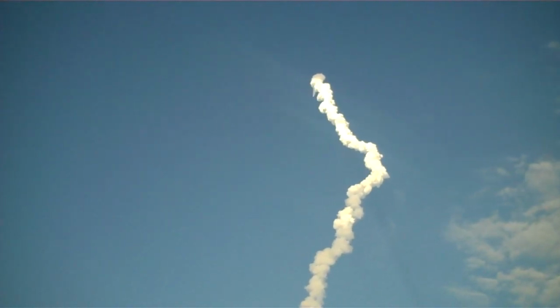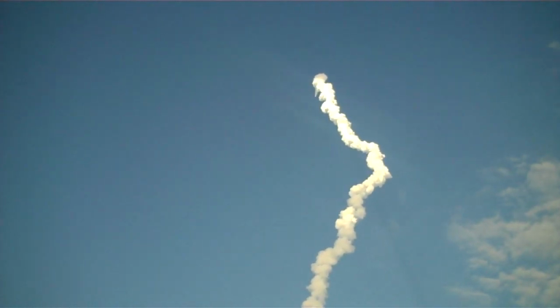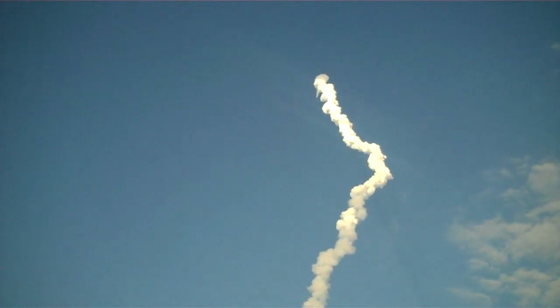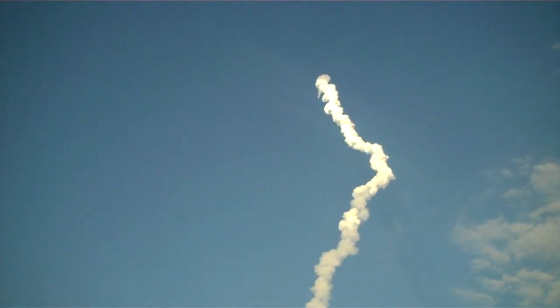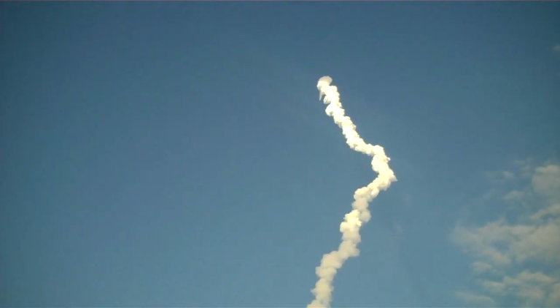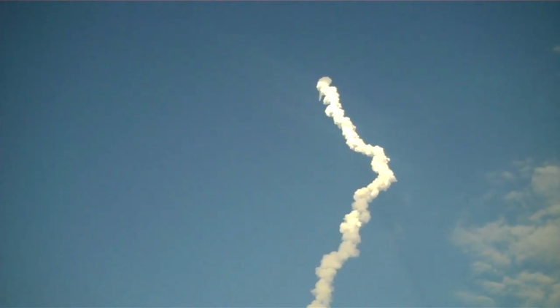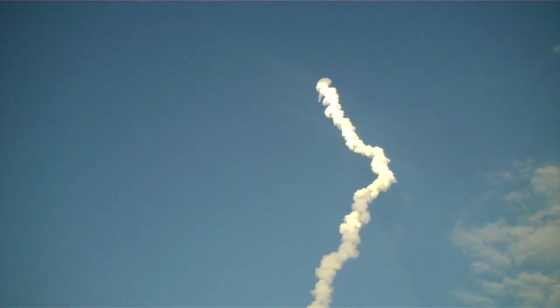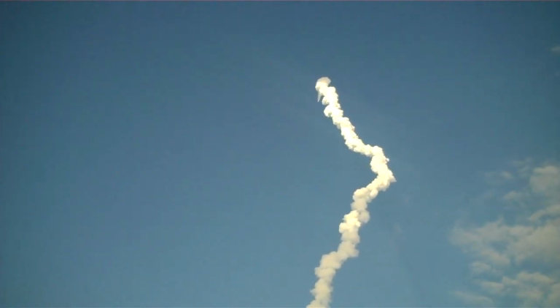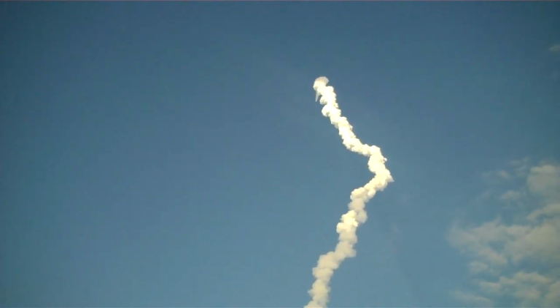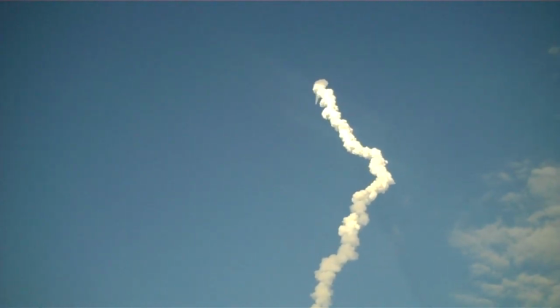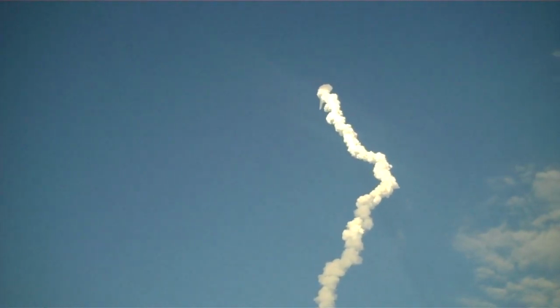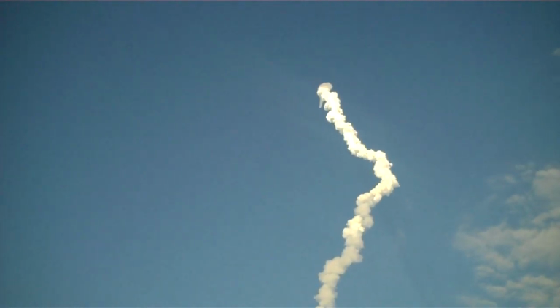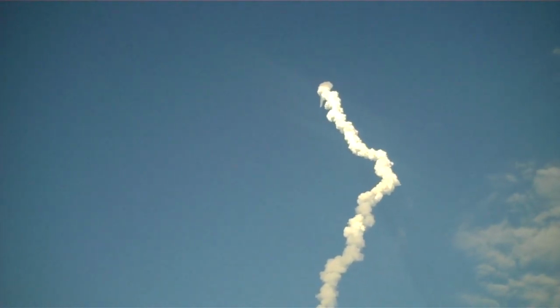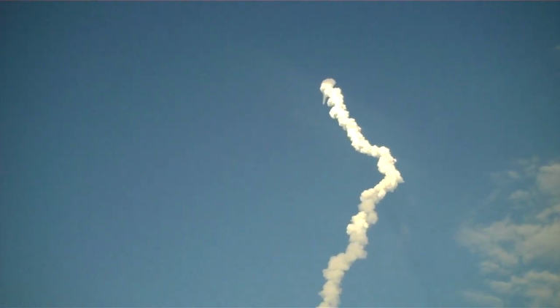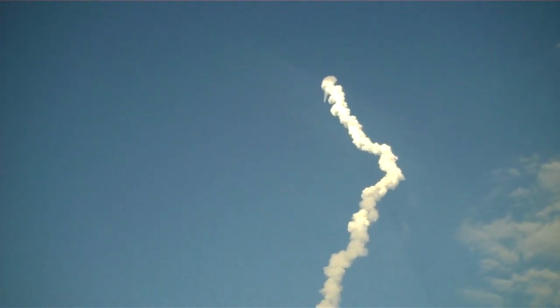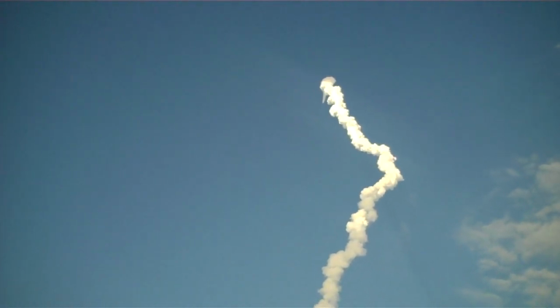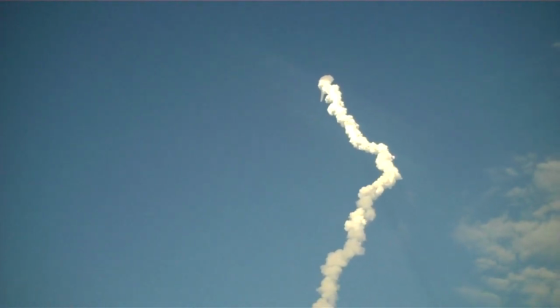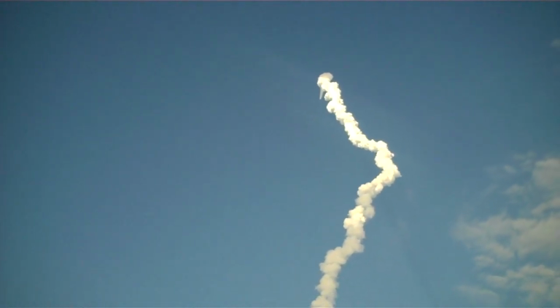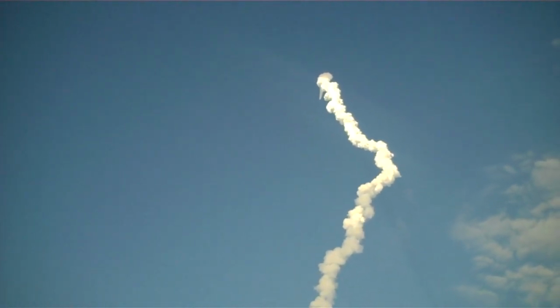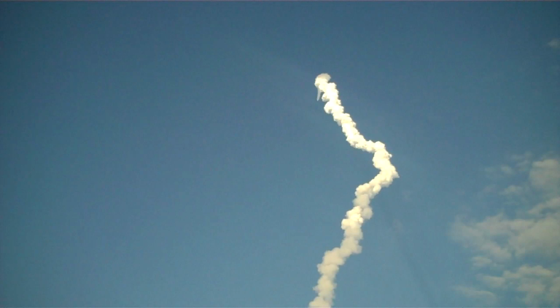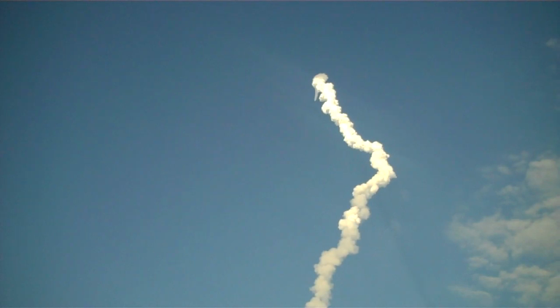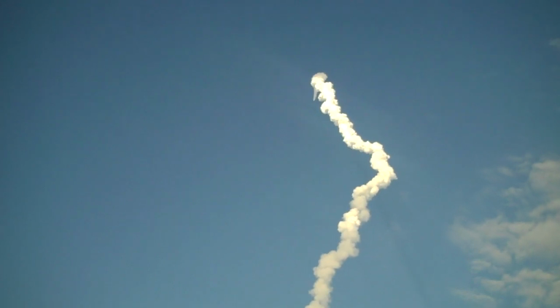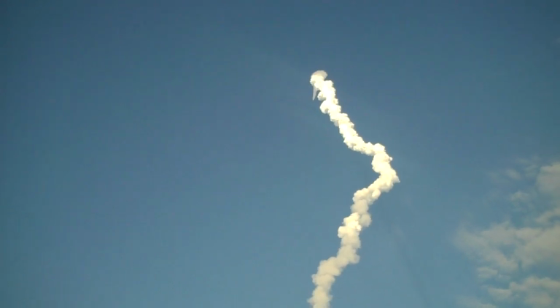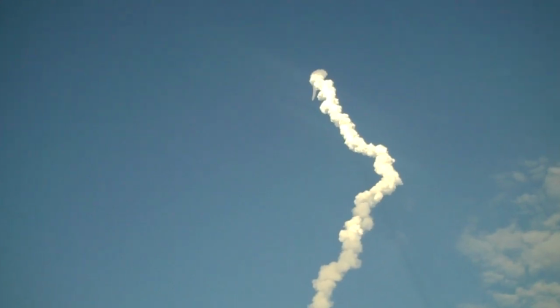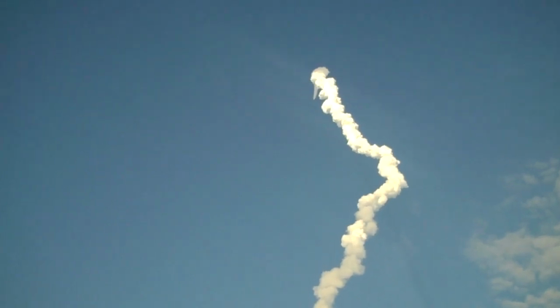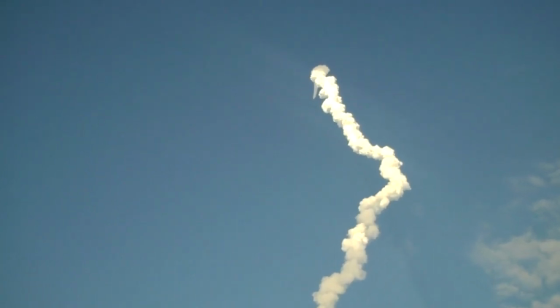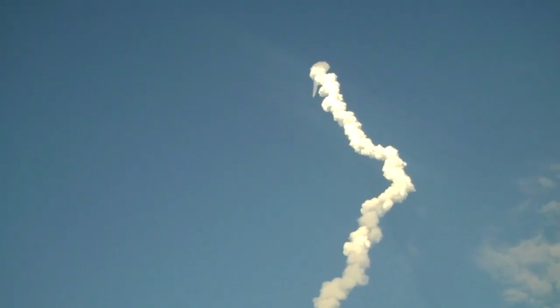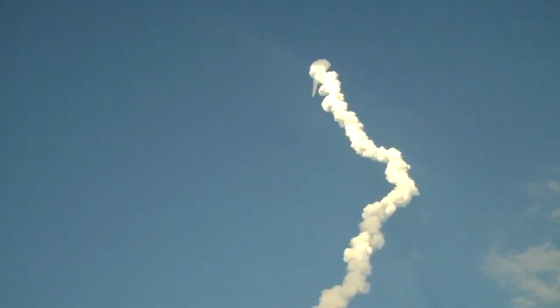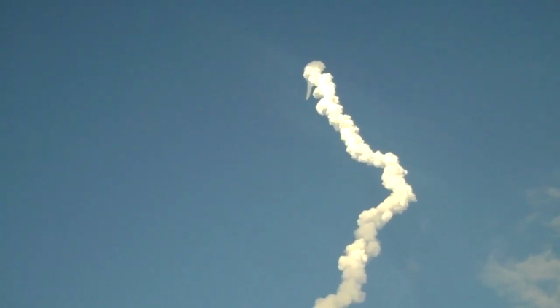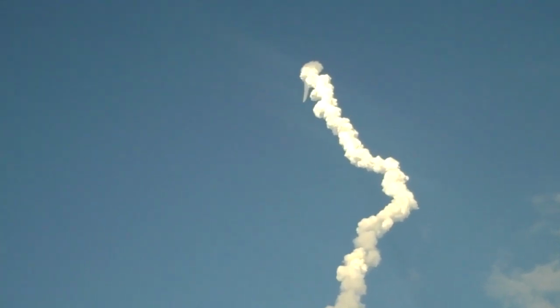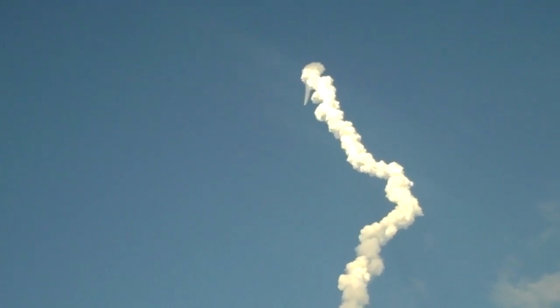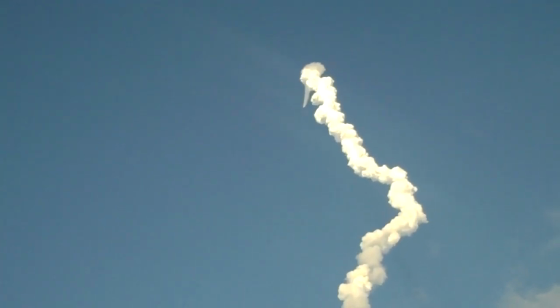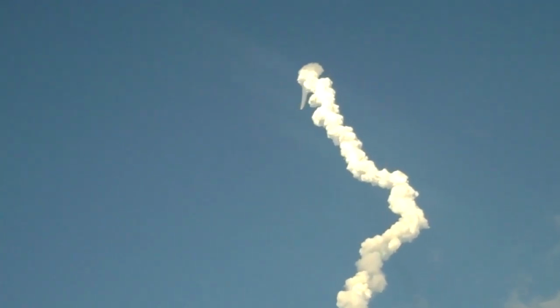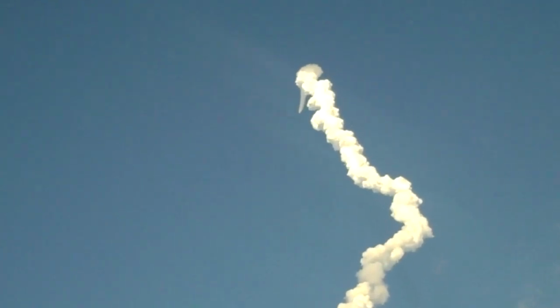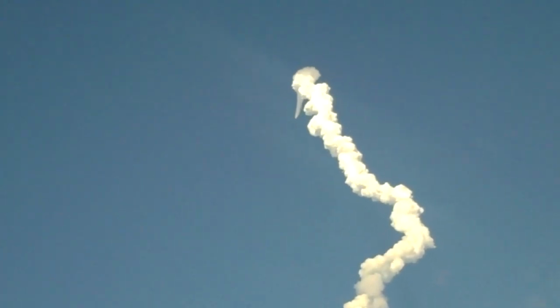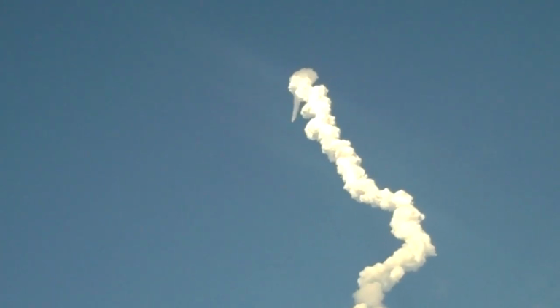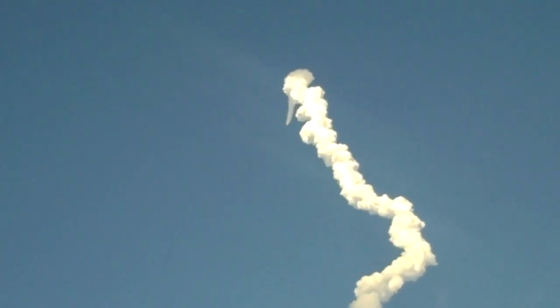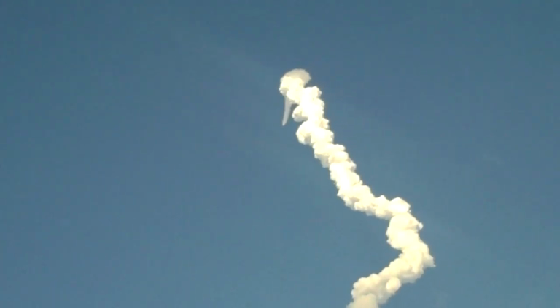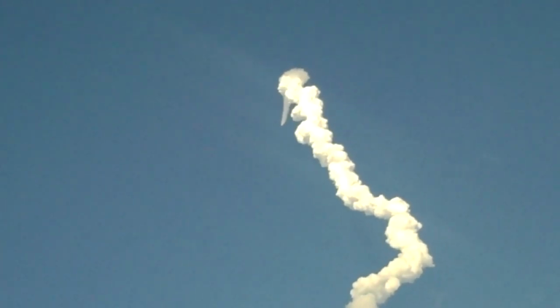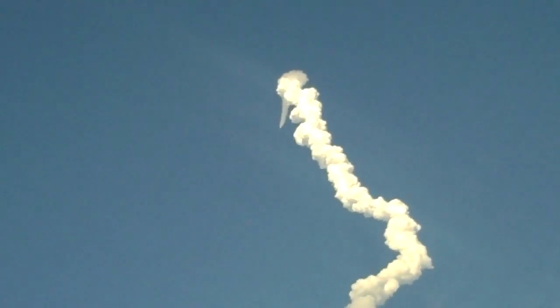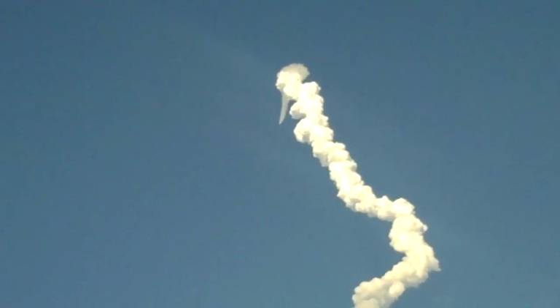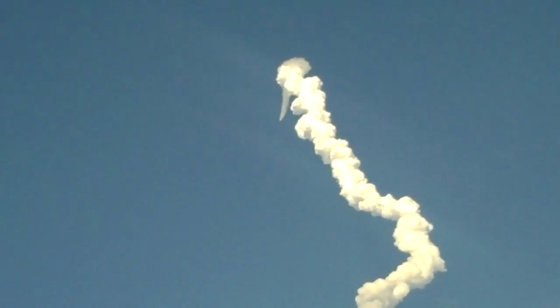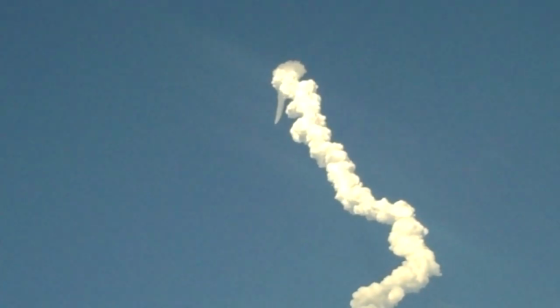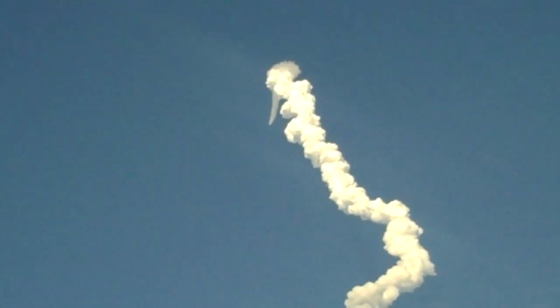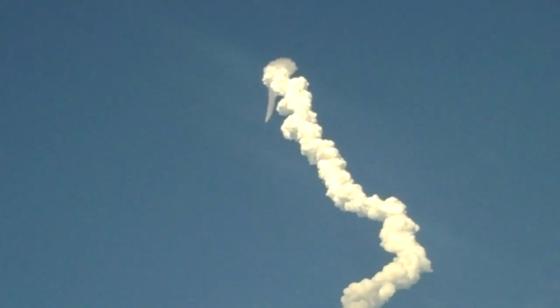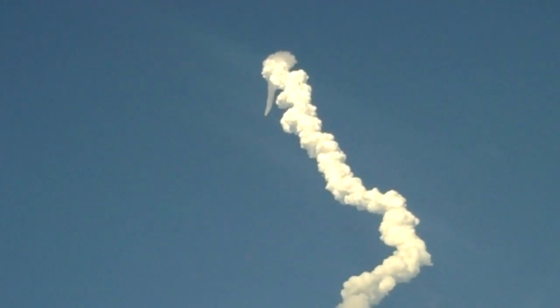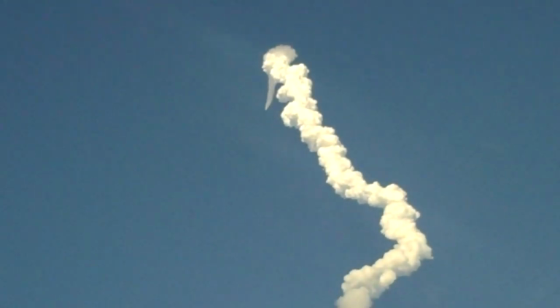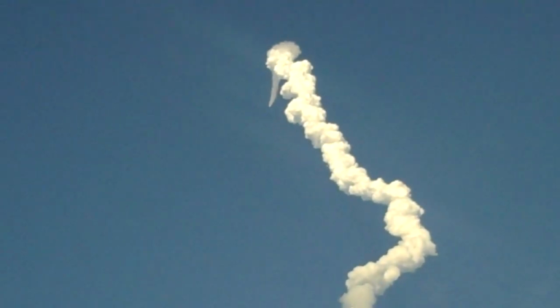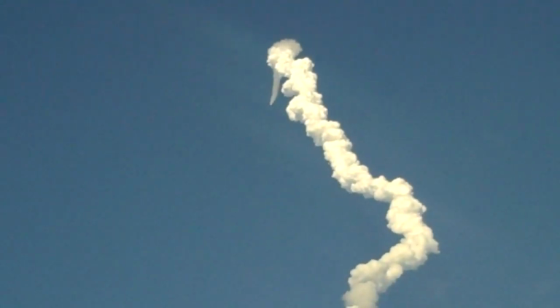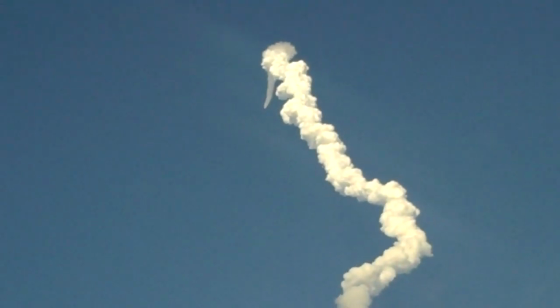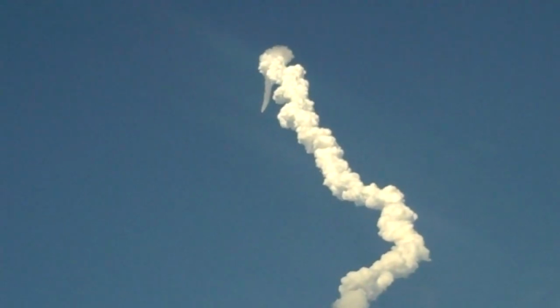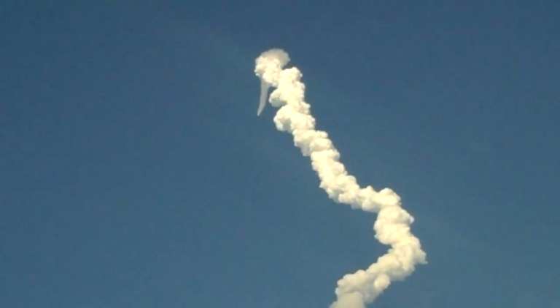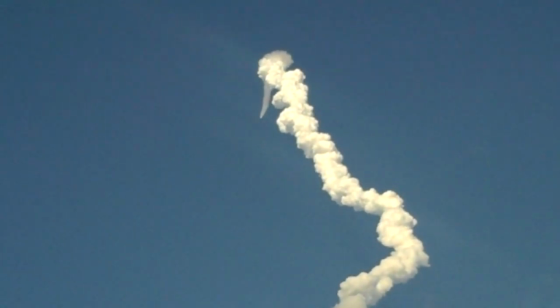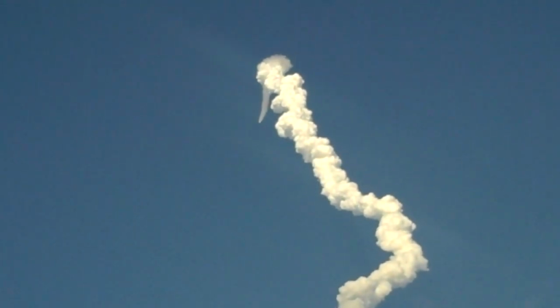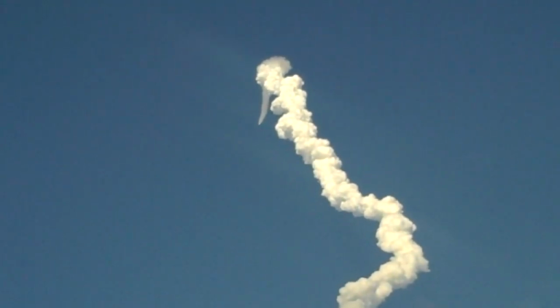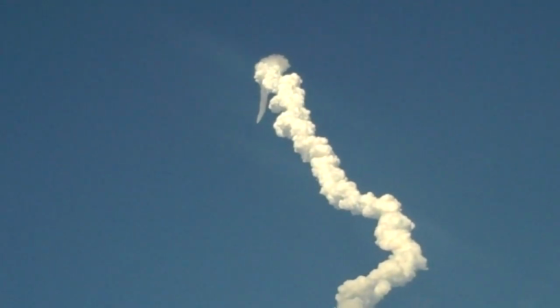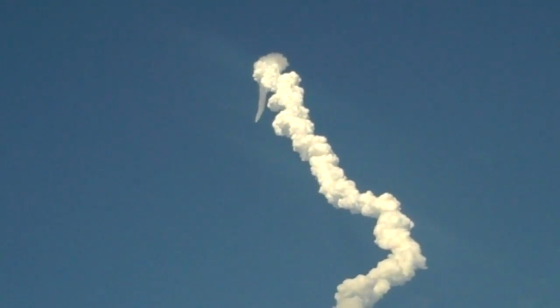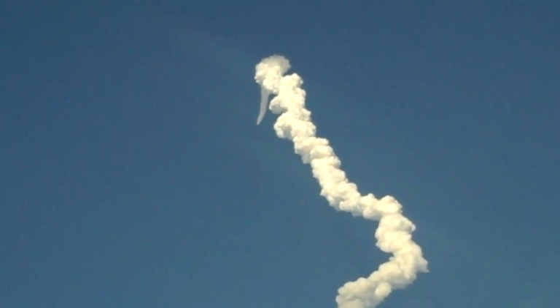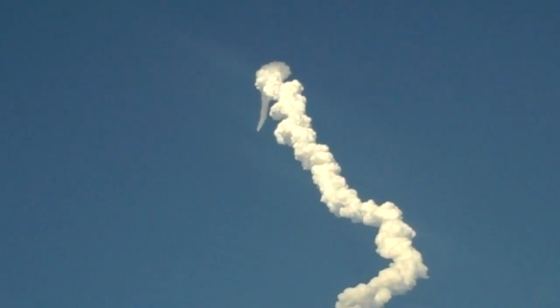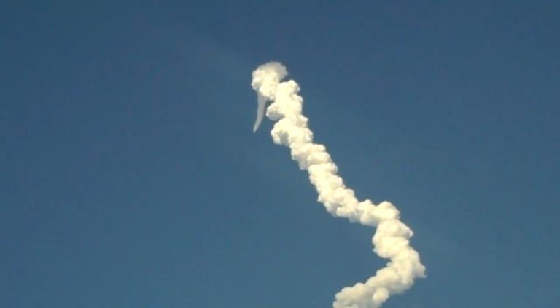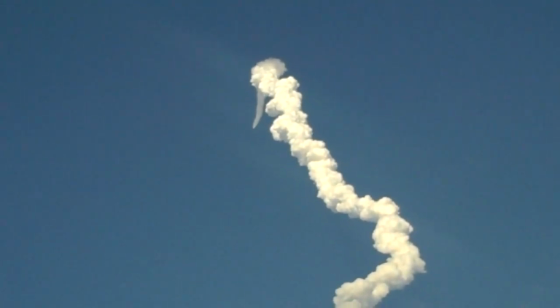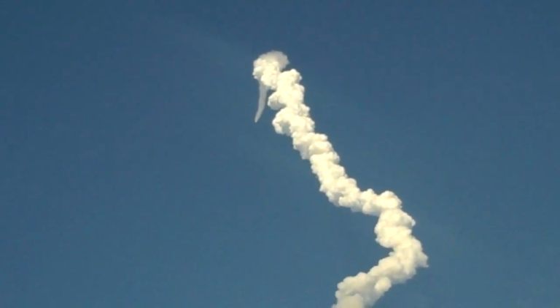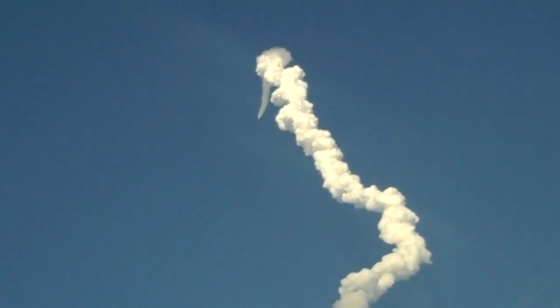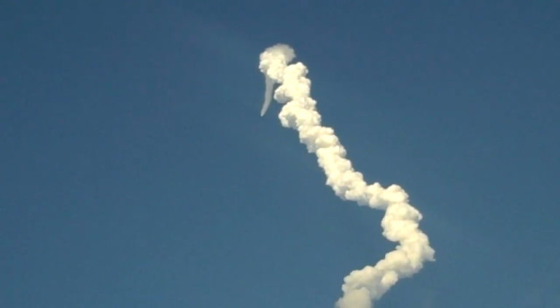Discovery now traveling 2,695 miles an hour, altitude 24 miles, downrange from Kennedy Space Center 29 miles.